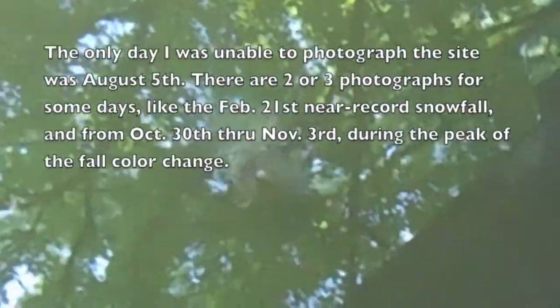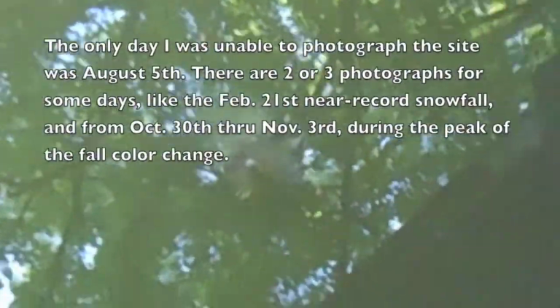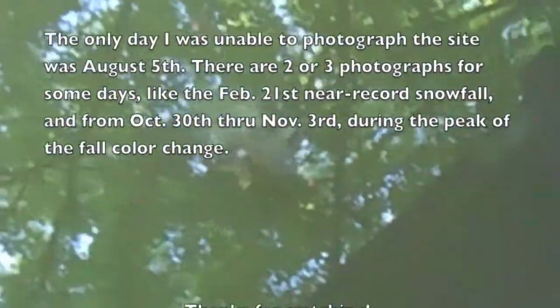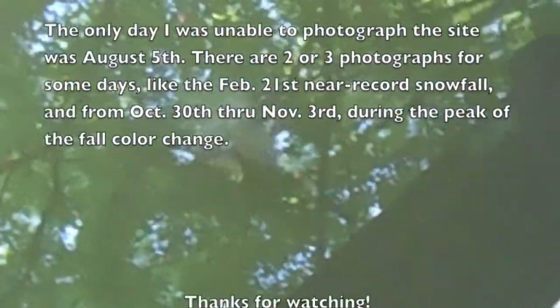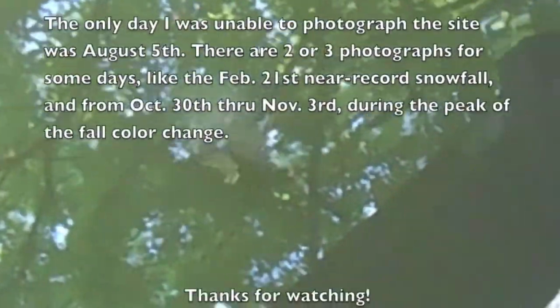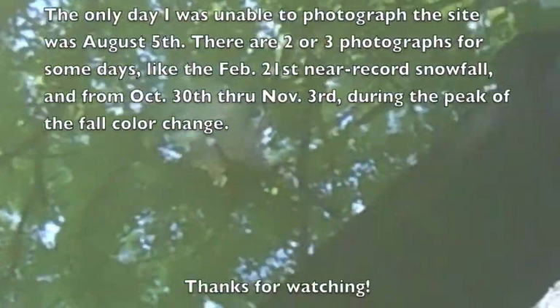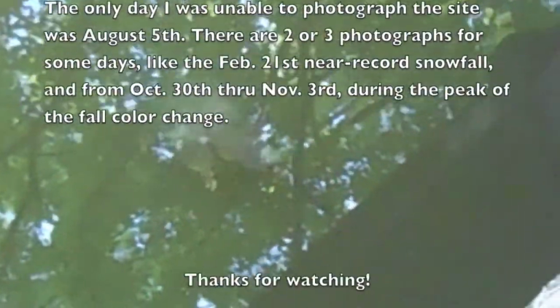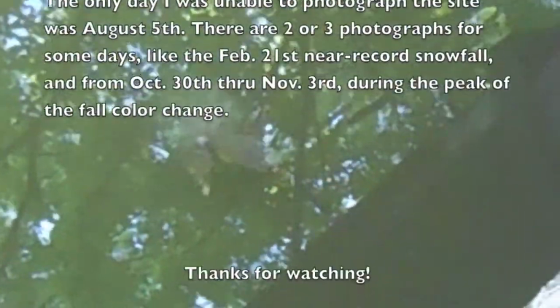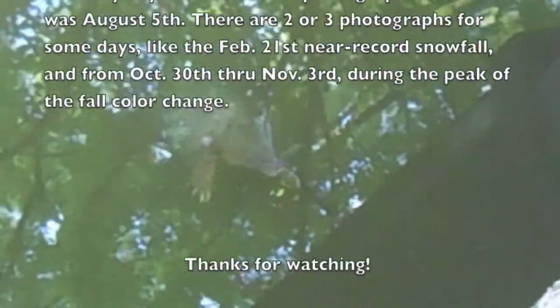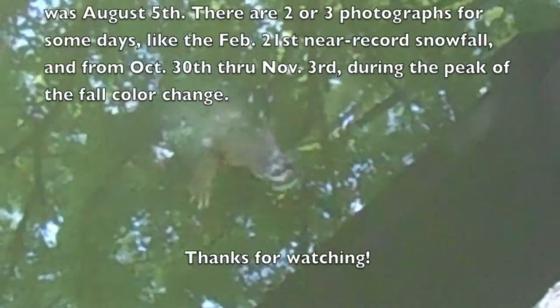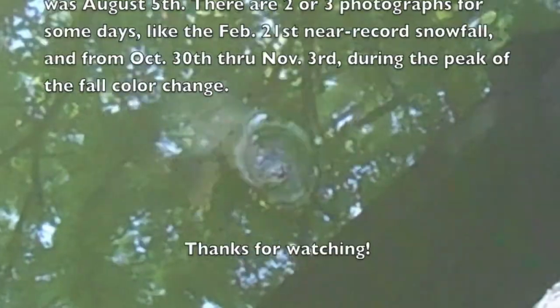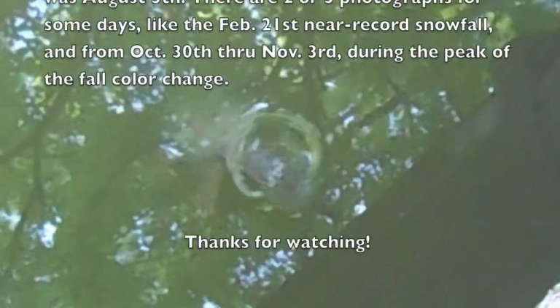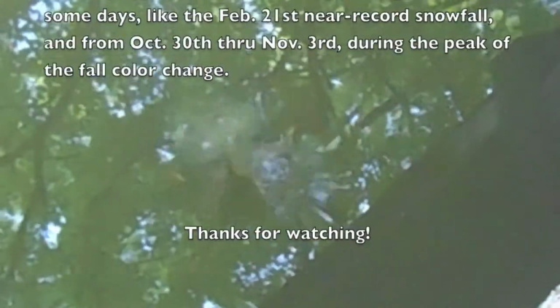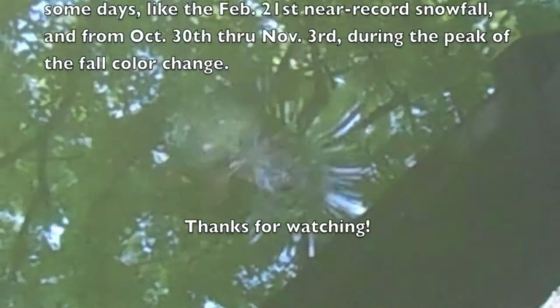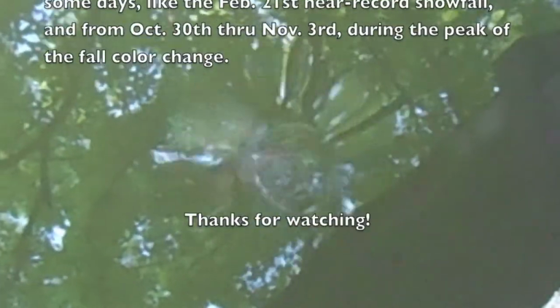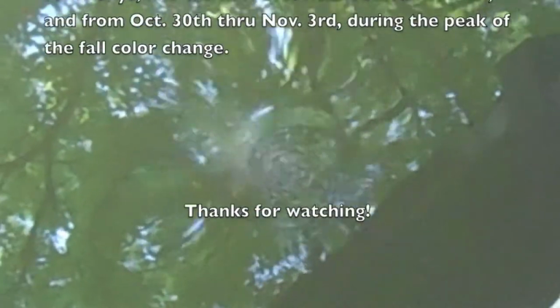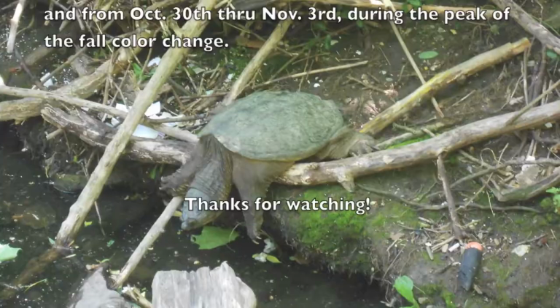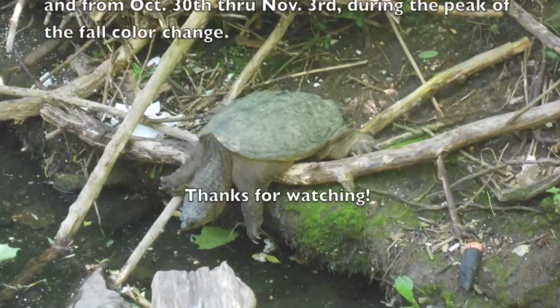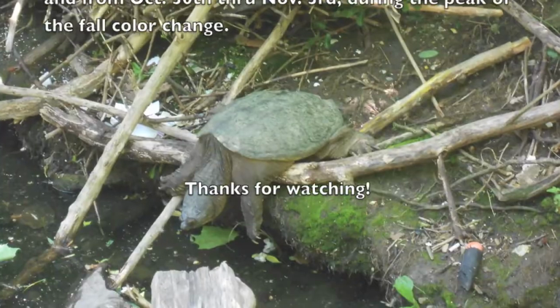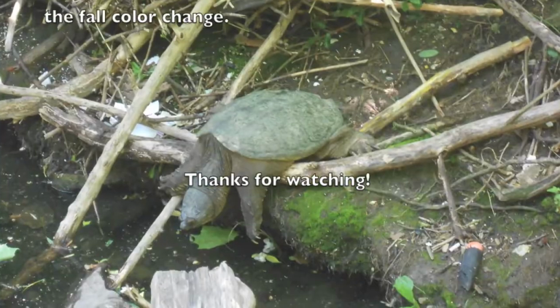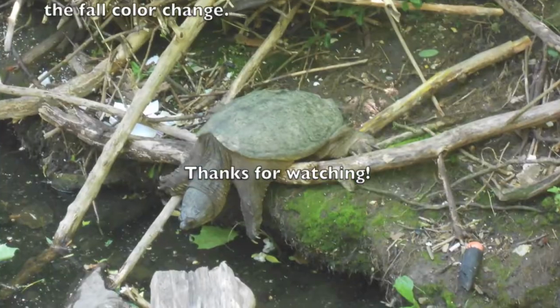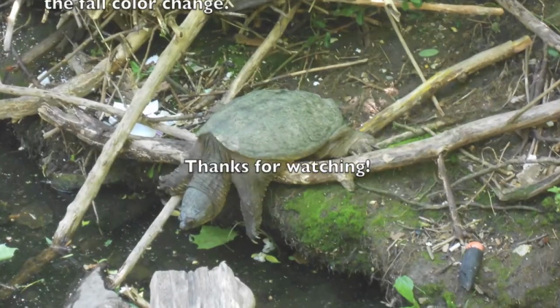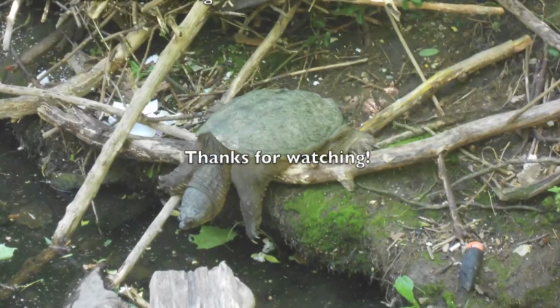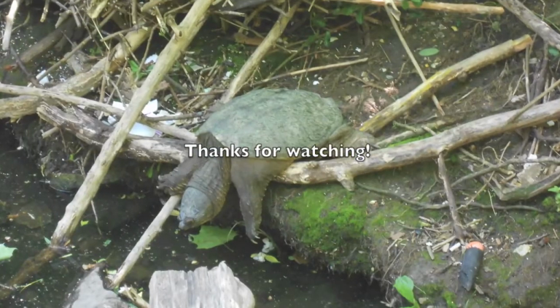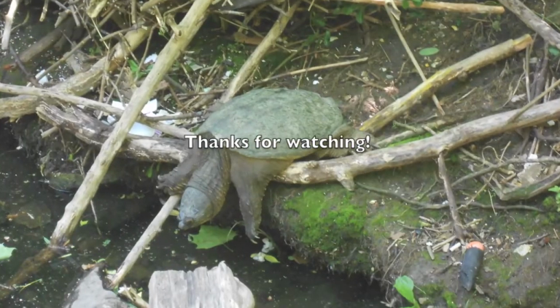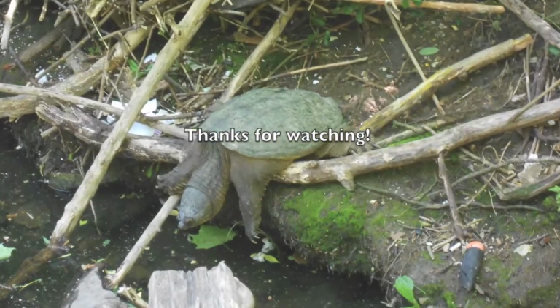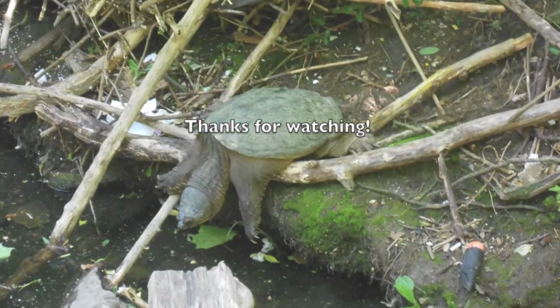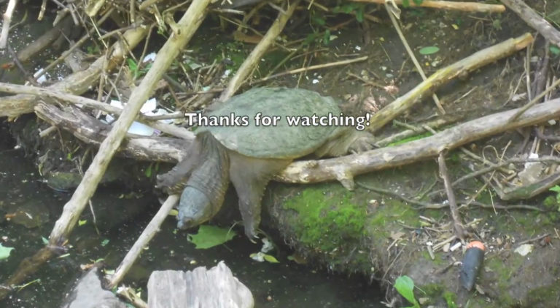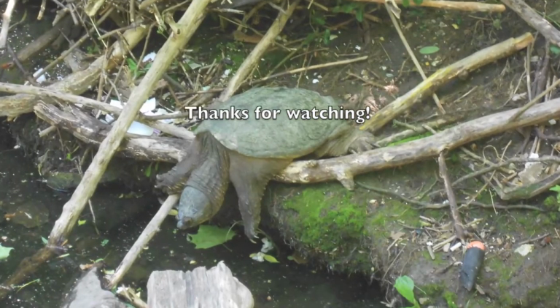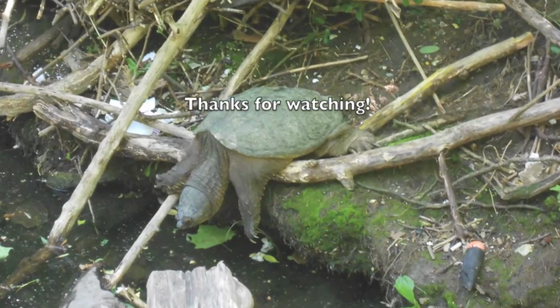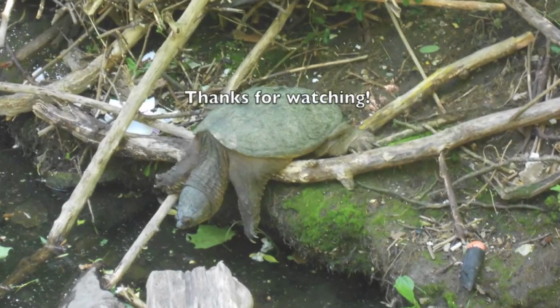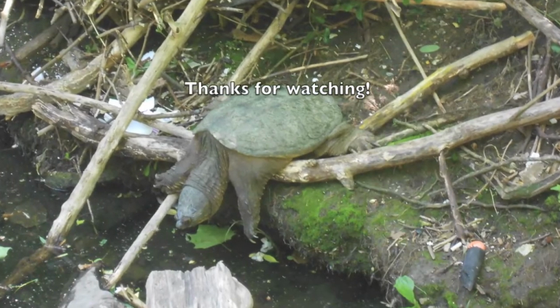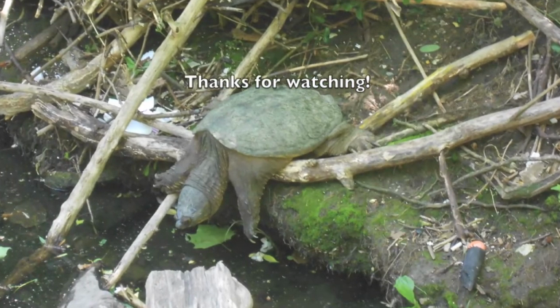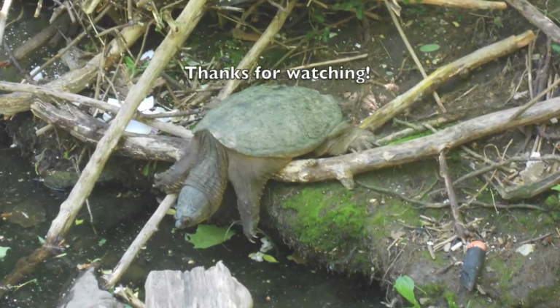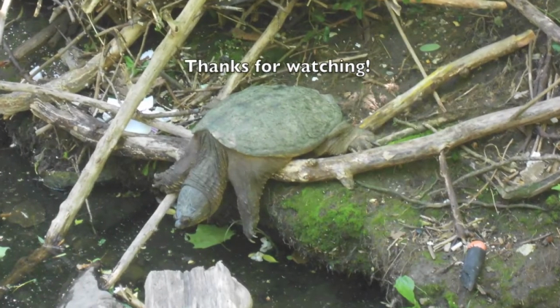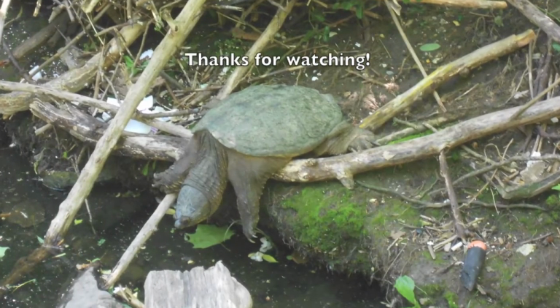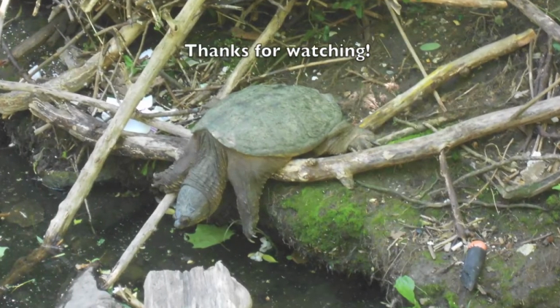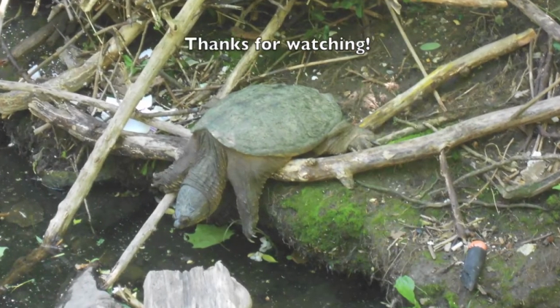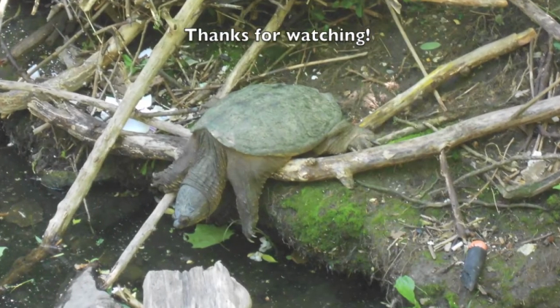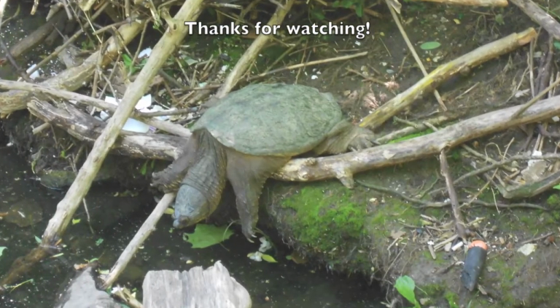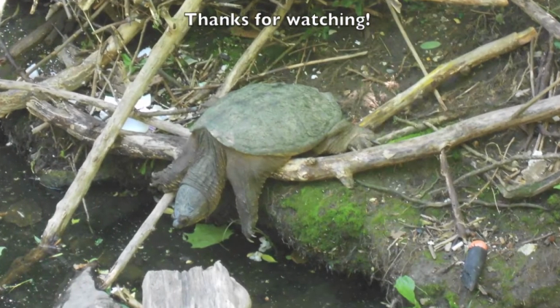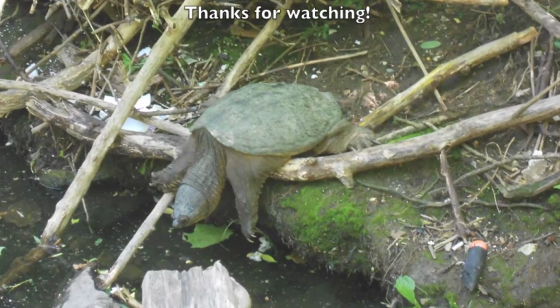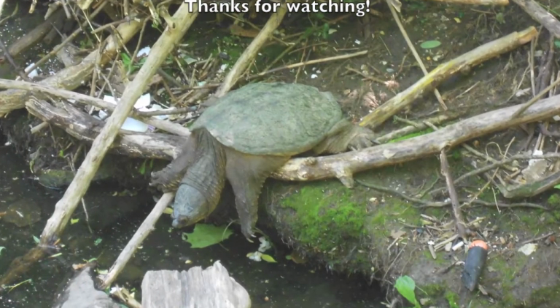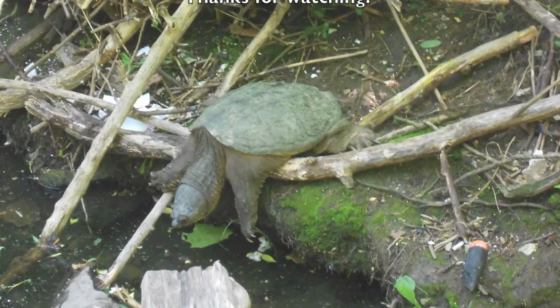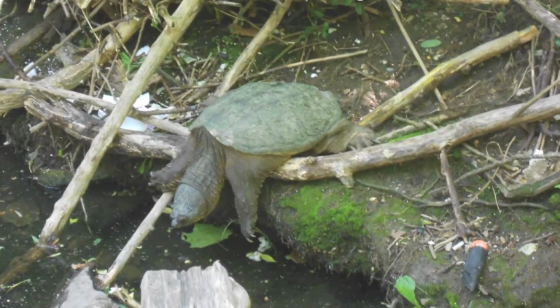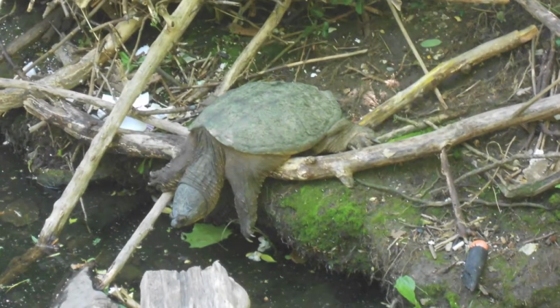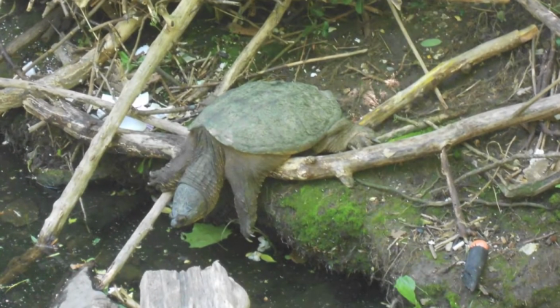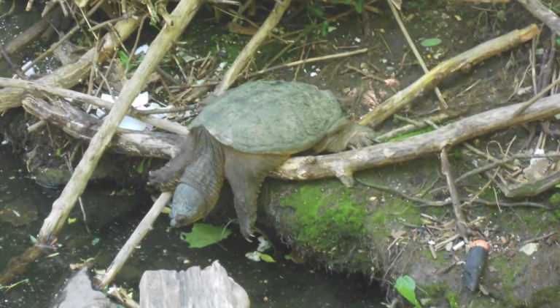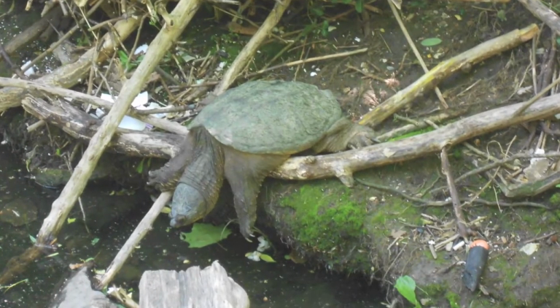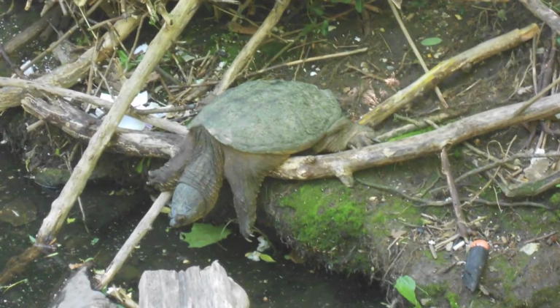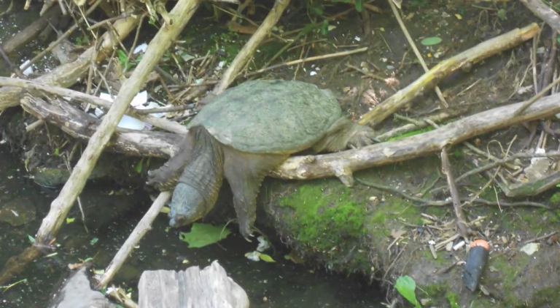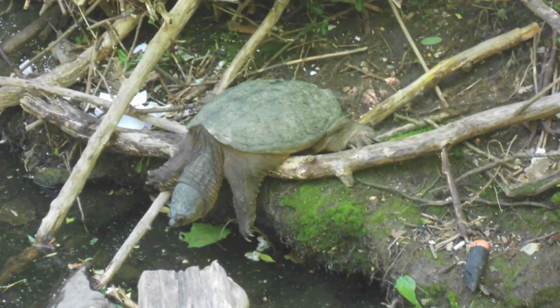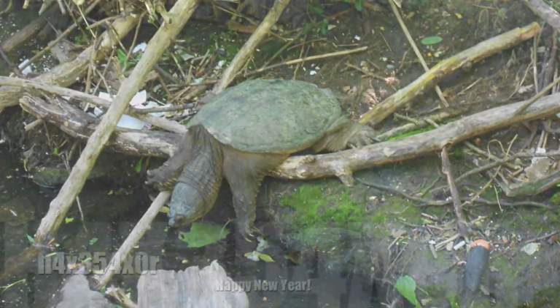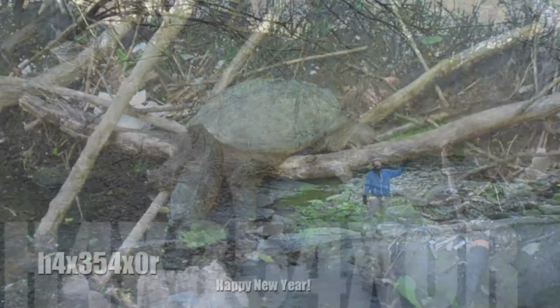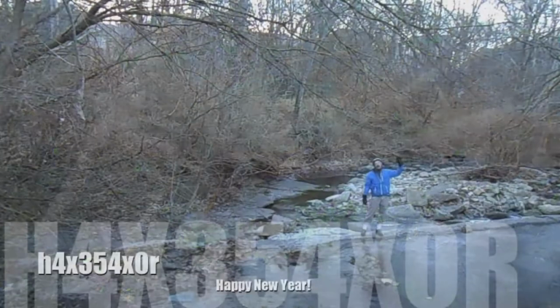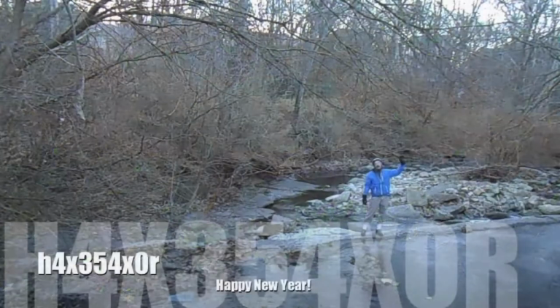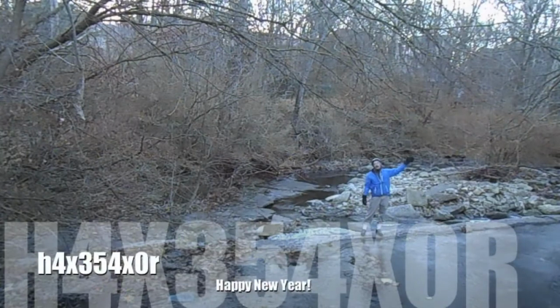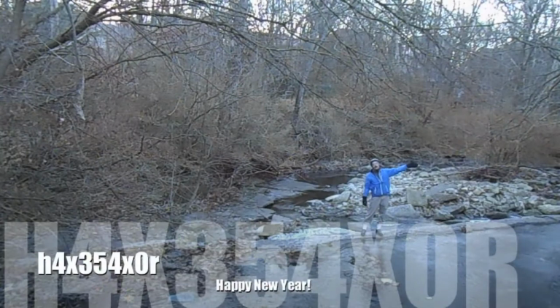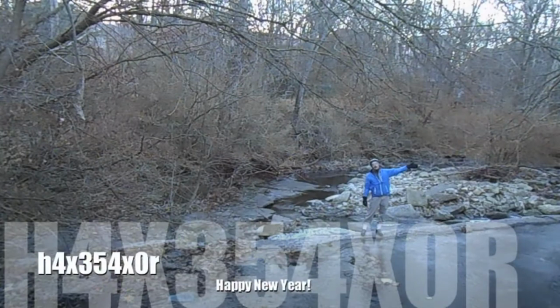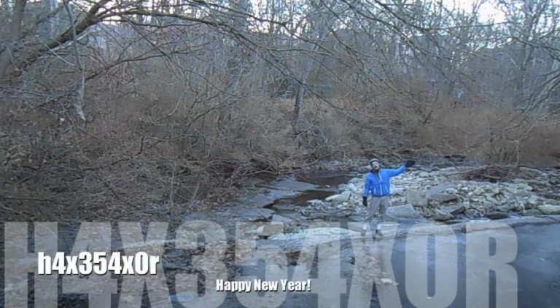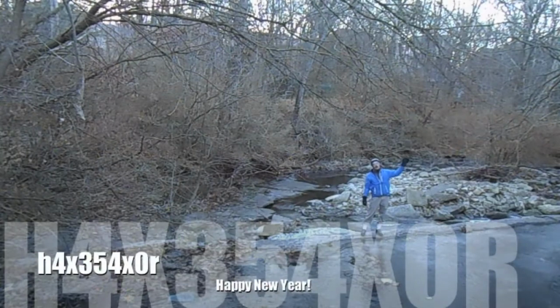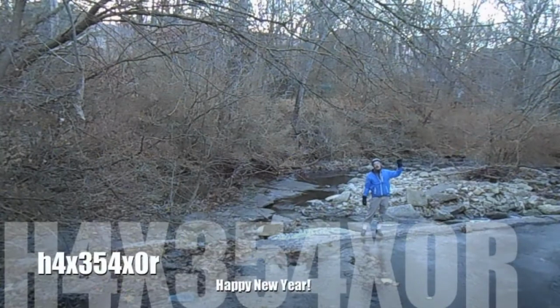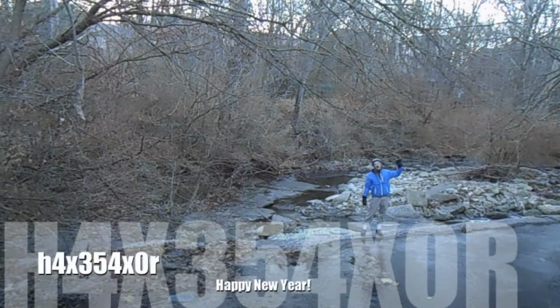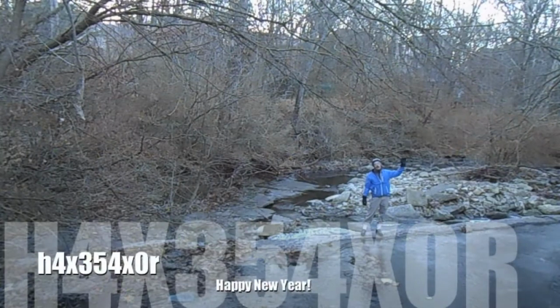Big Snapper usually looks fierce and dangerous, but one day I spotted him looking so emo. Happy New Year!